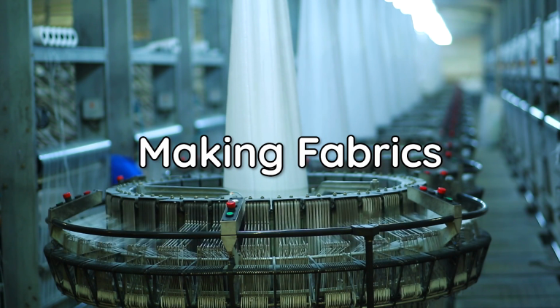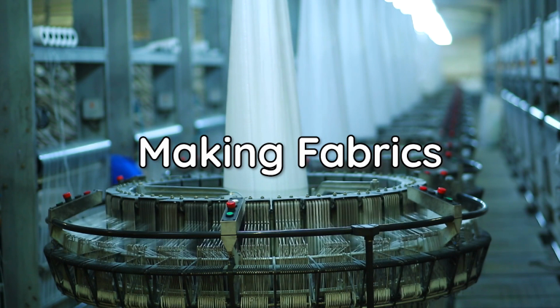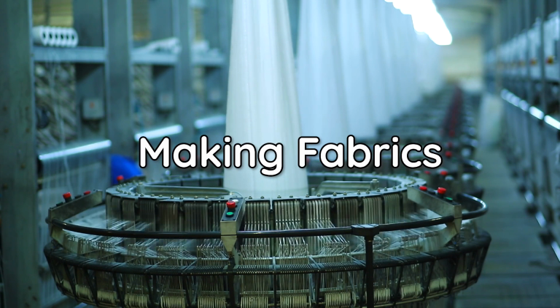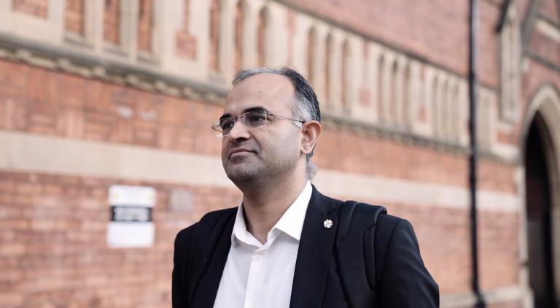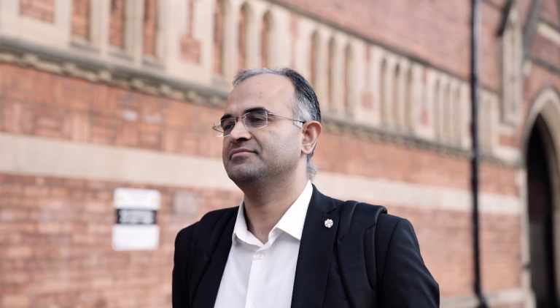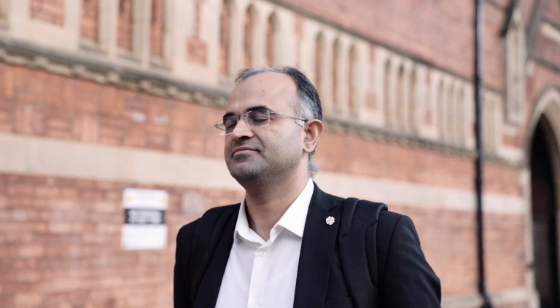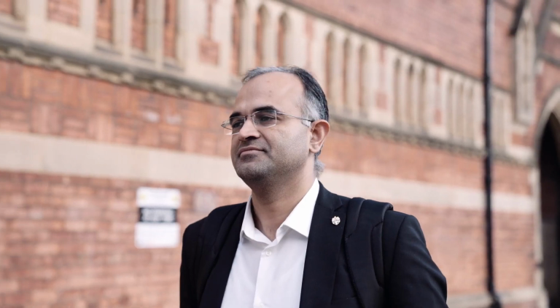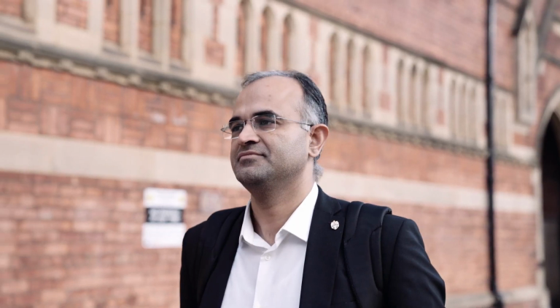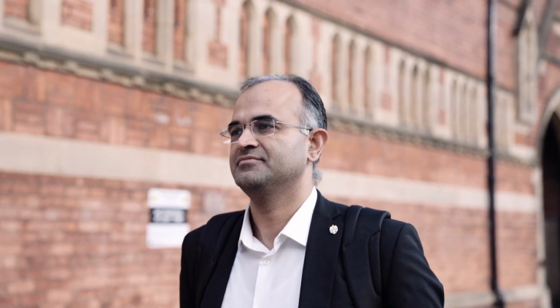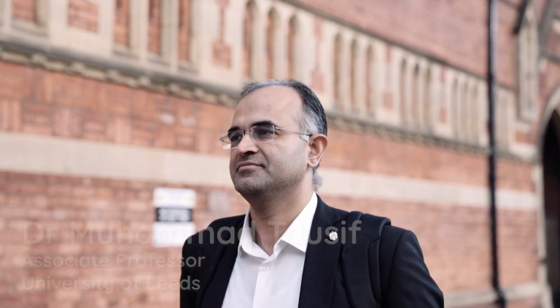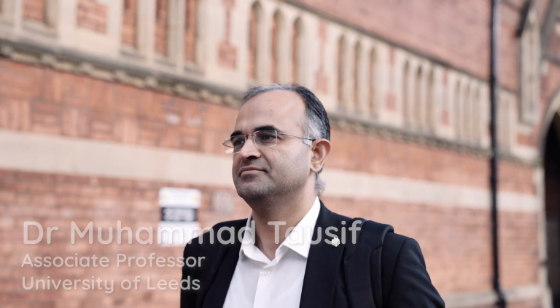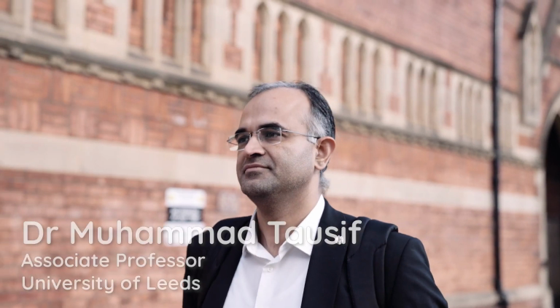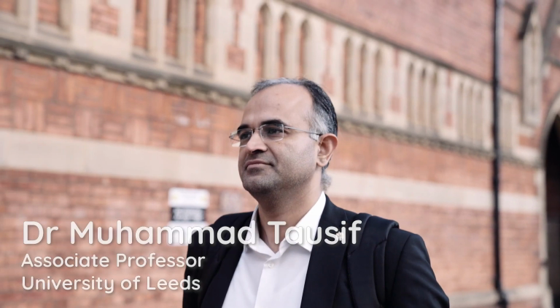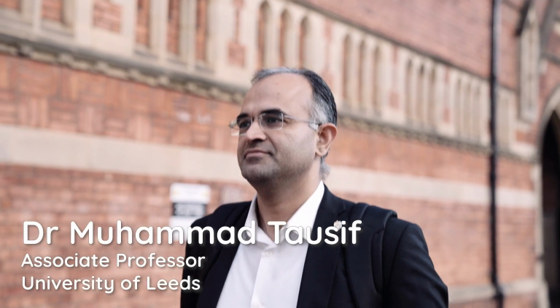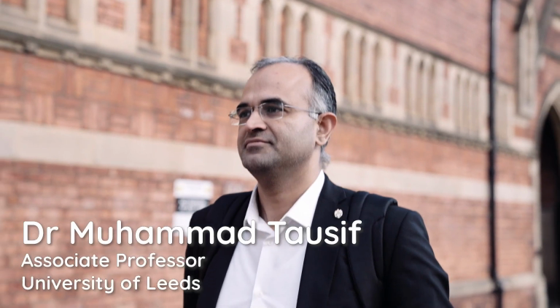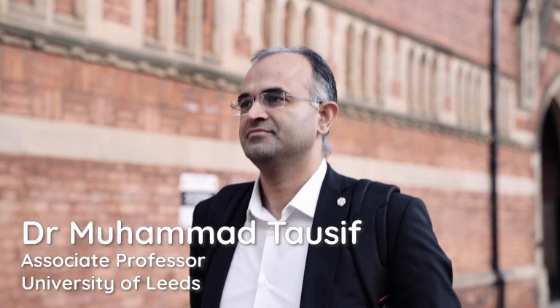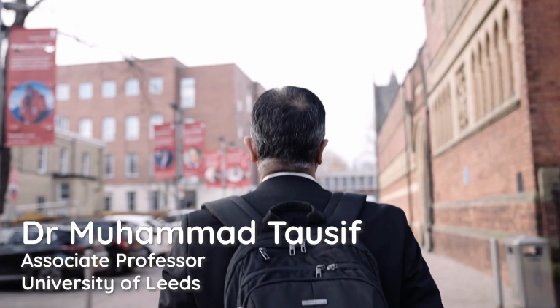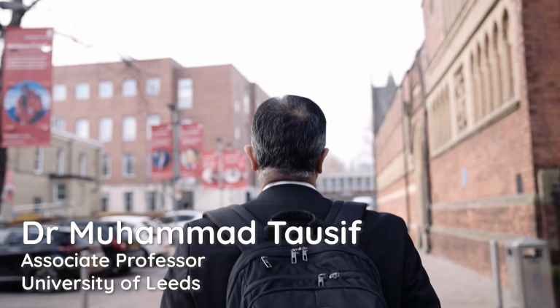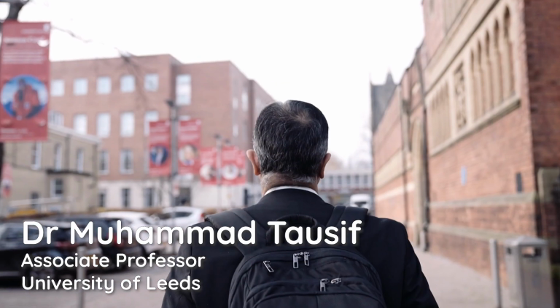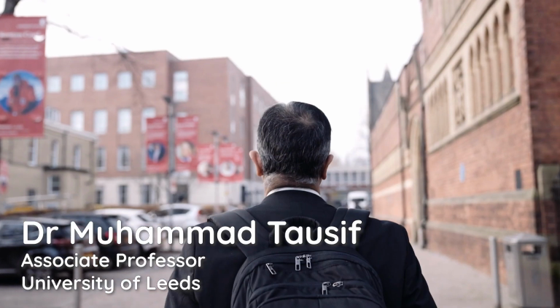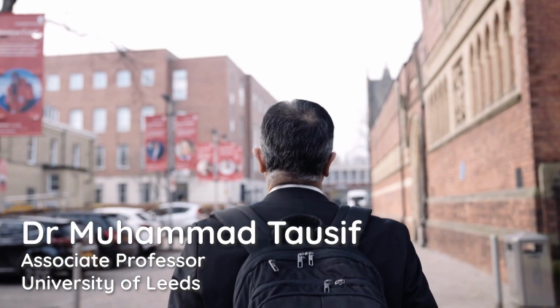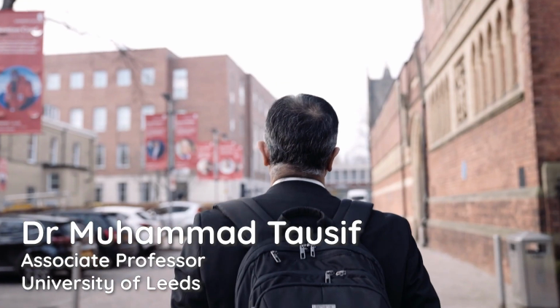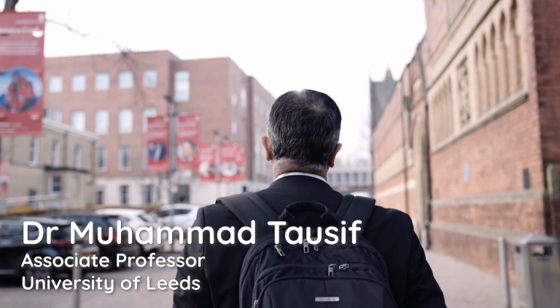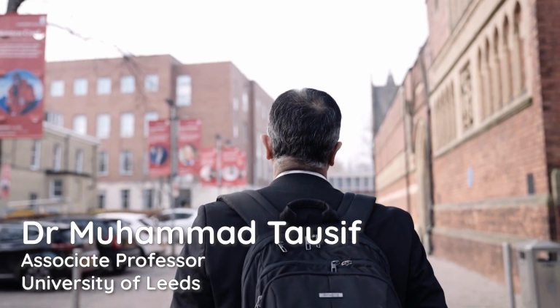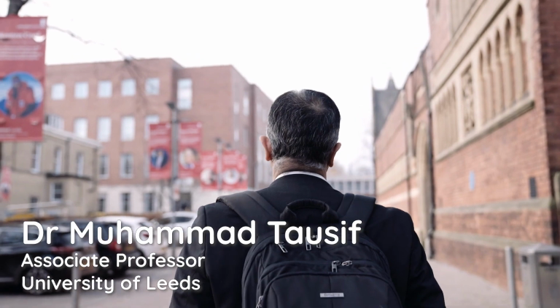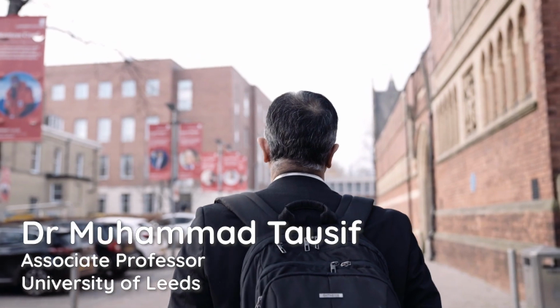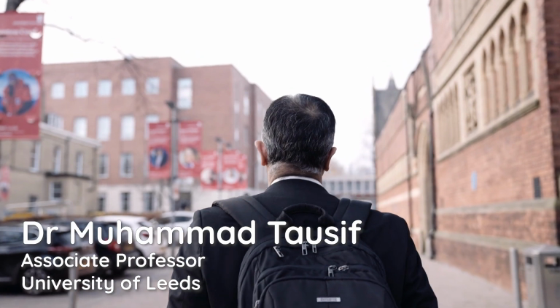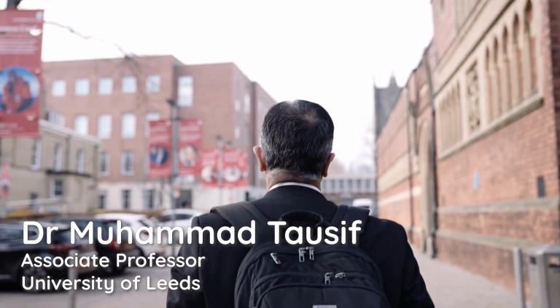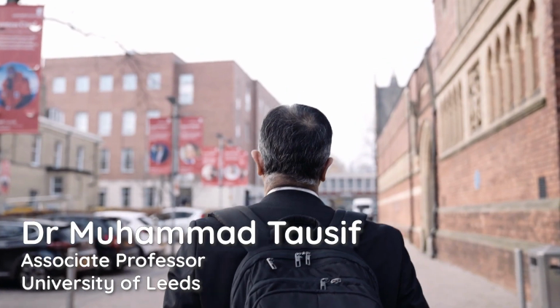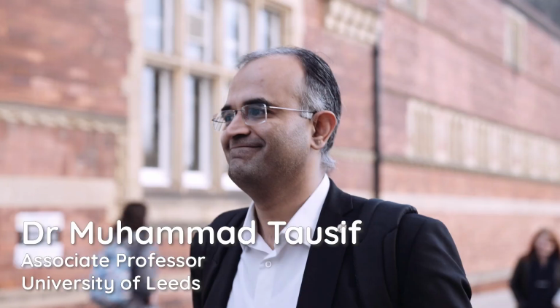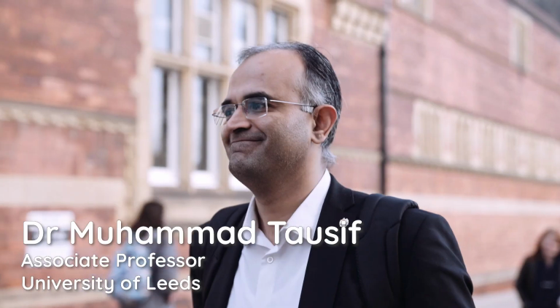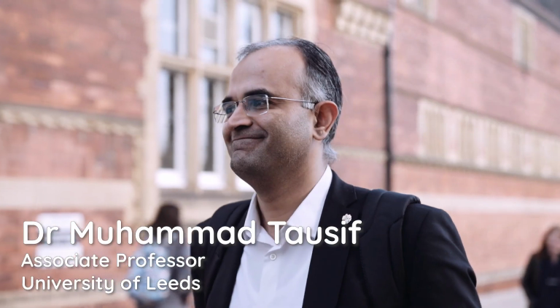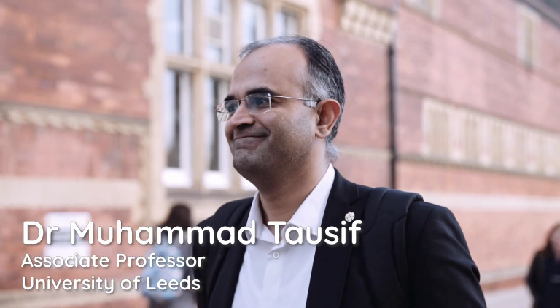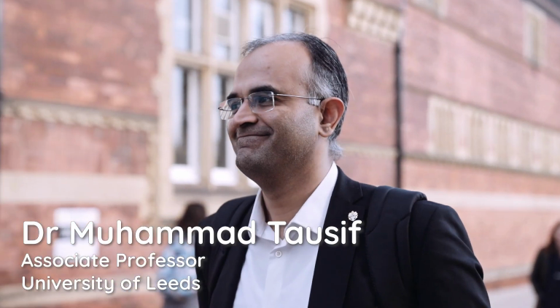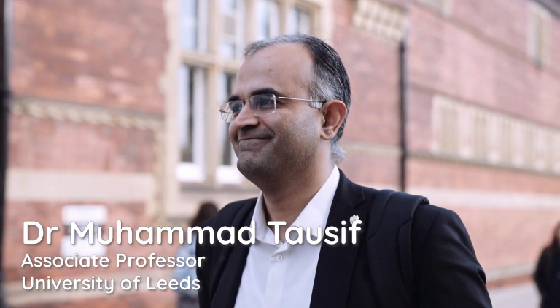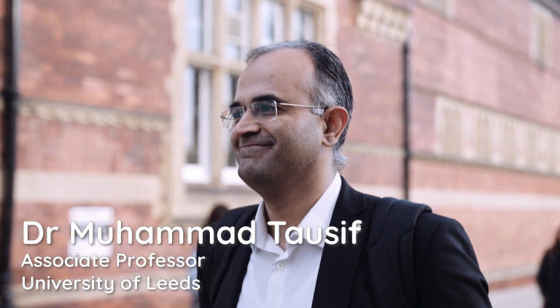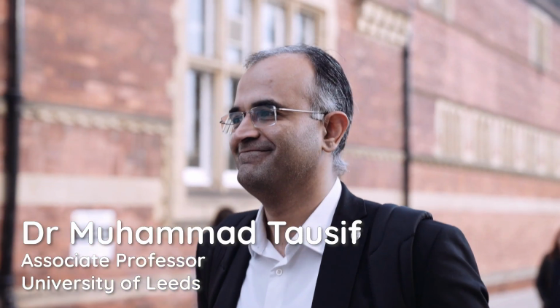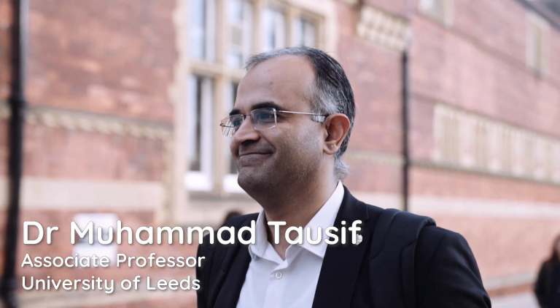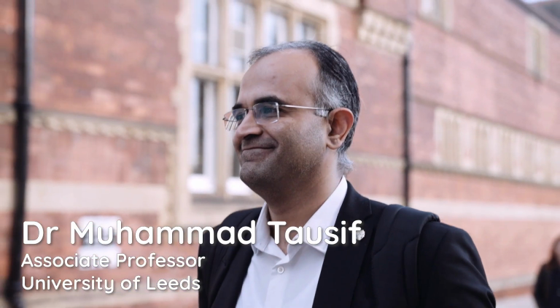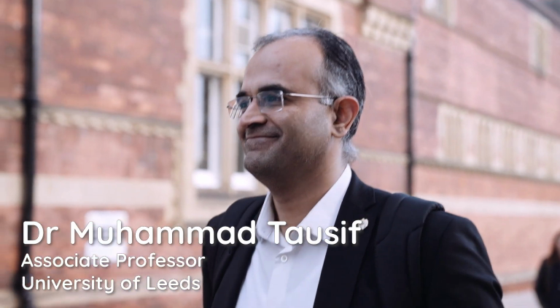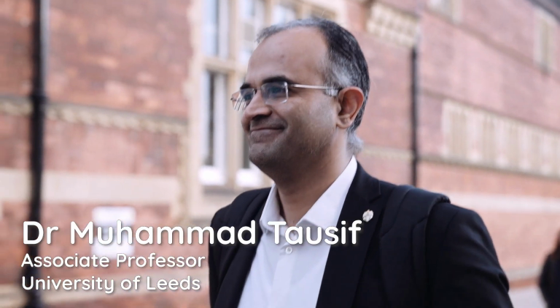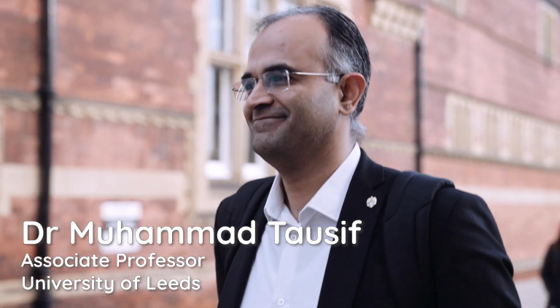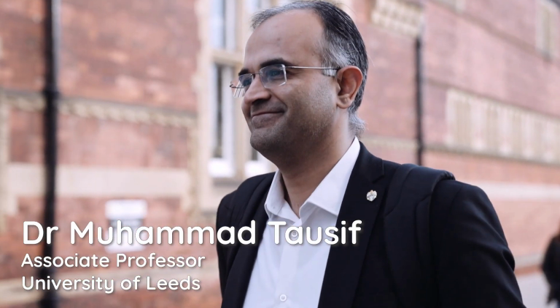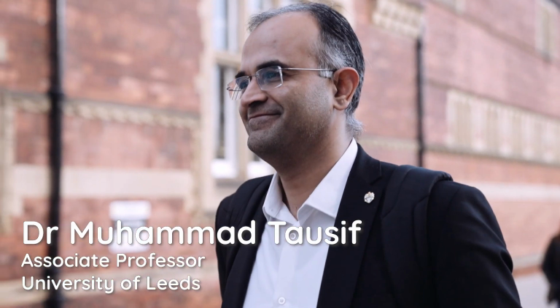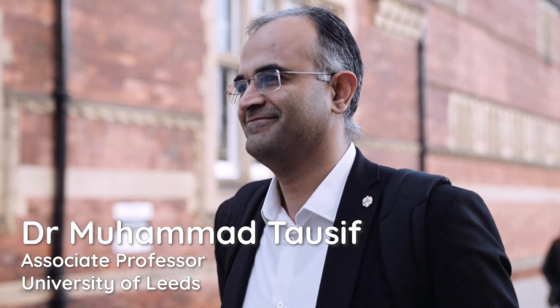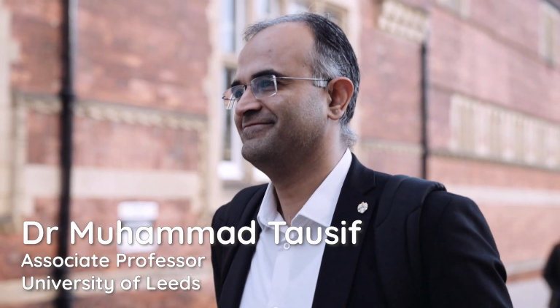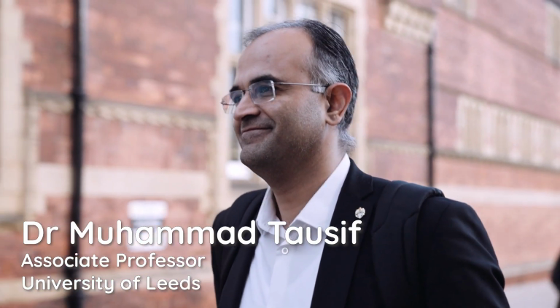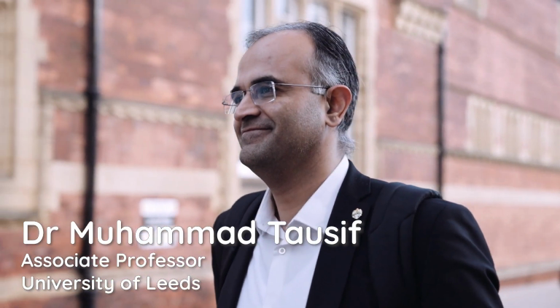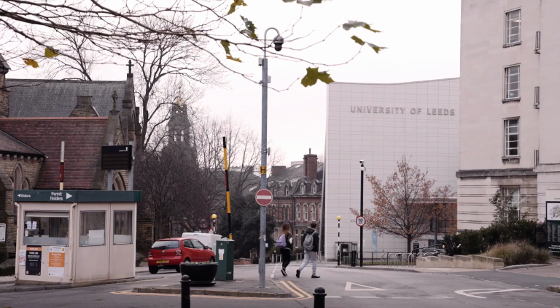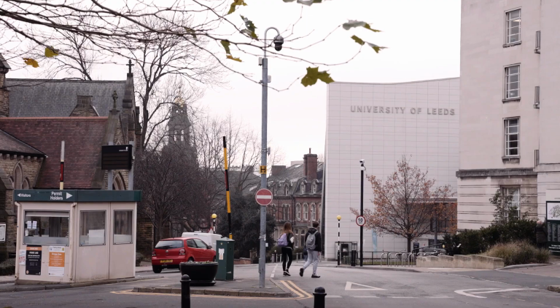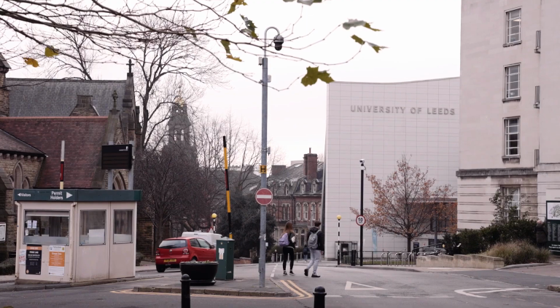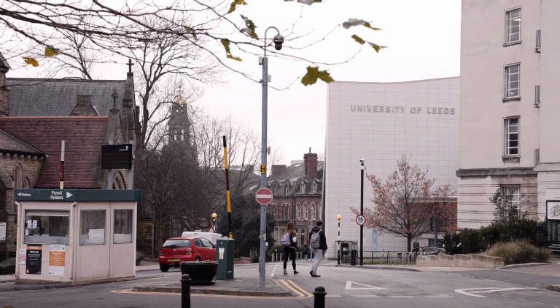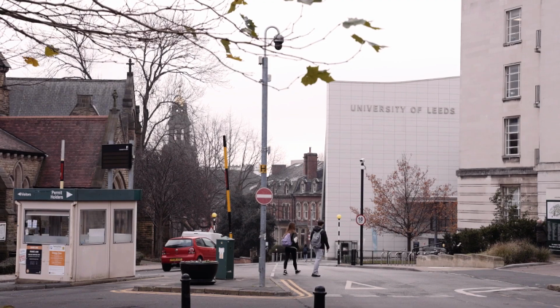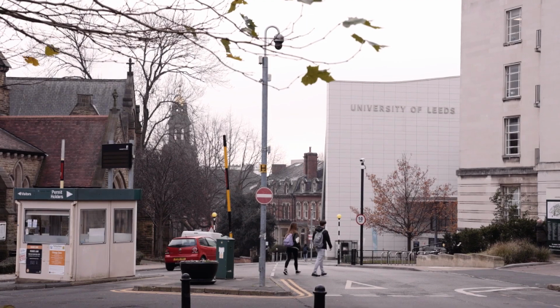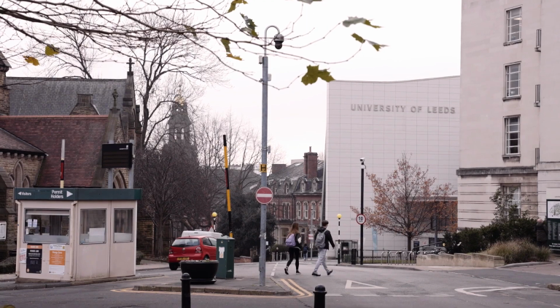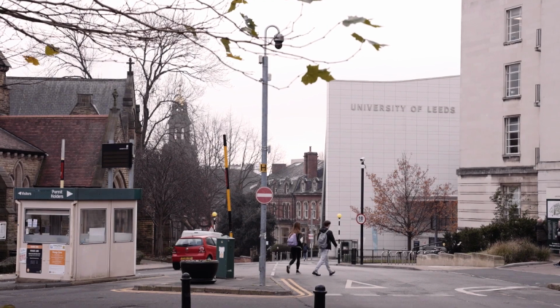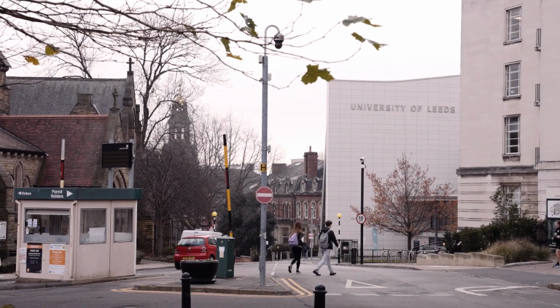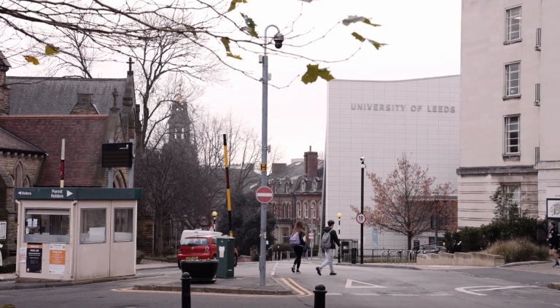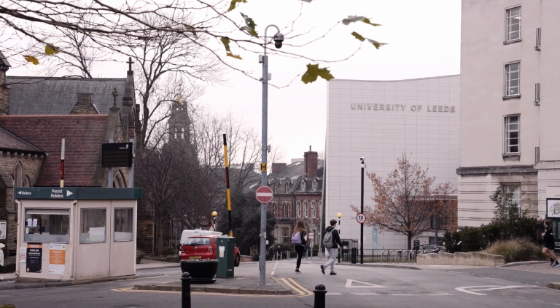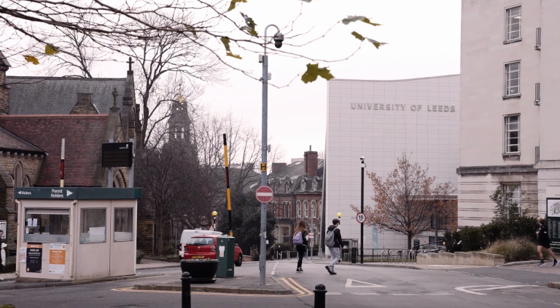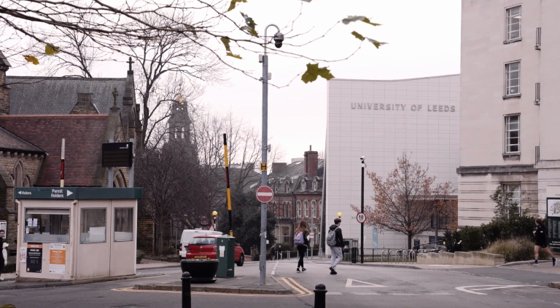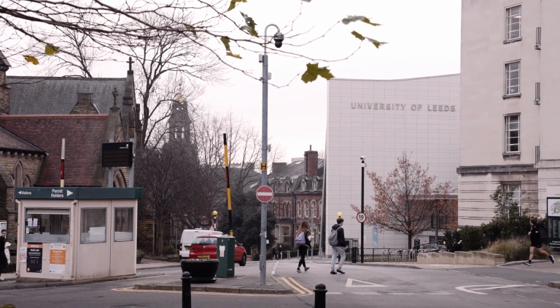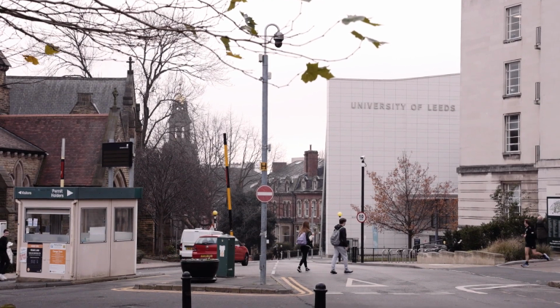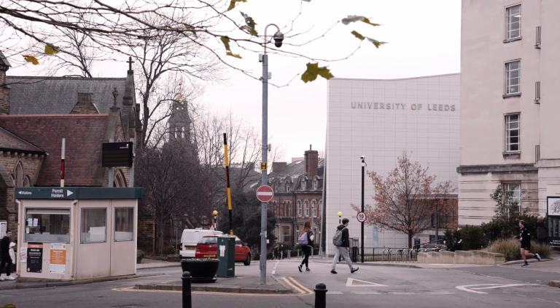Hello, I am Mohamed Tawseev. I am an associate professor in sustainable textile manufacturing at the University of Leeds.